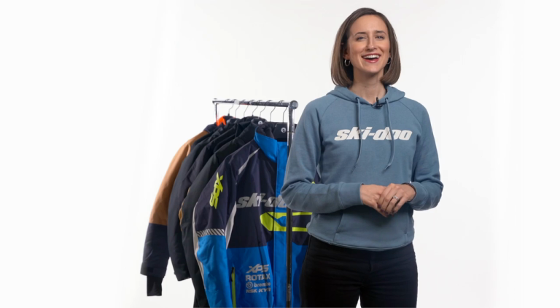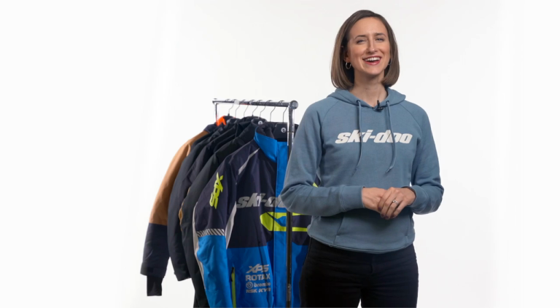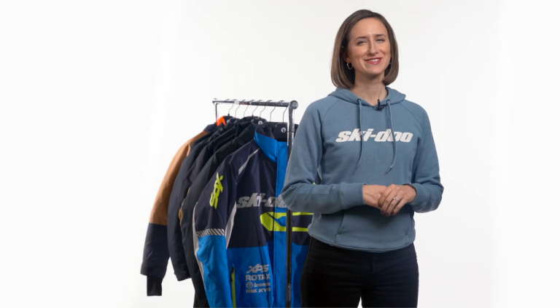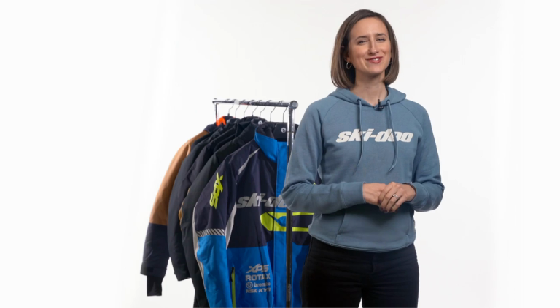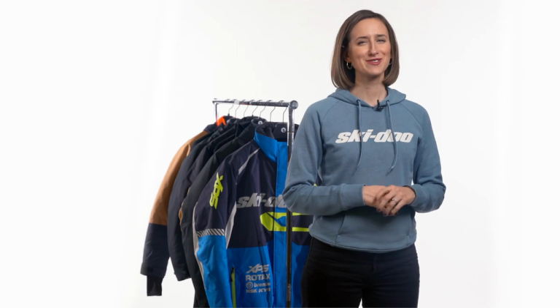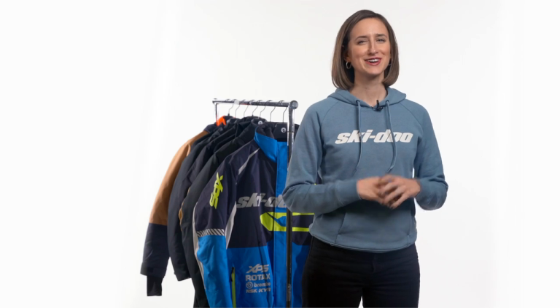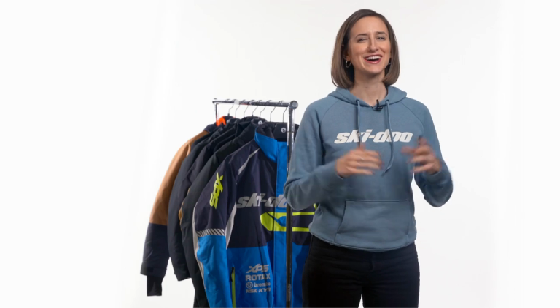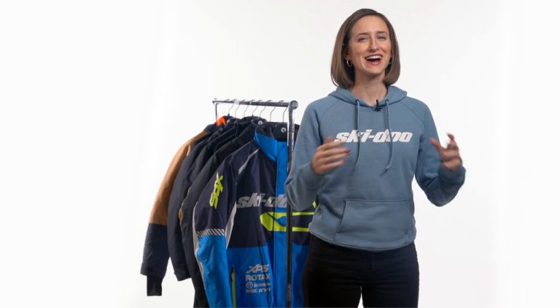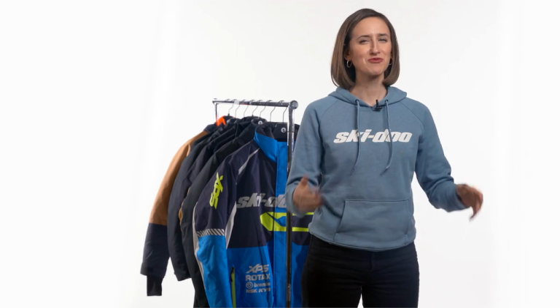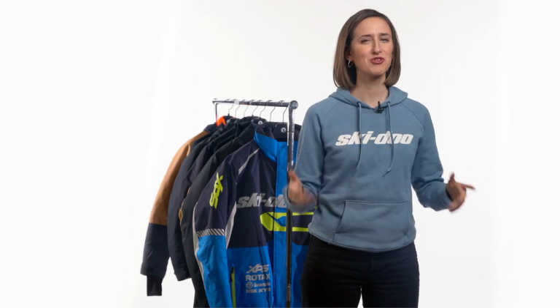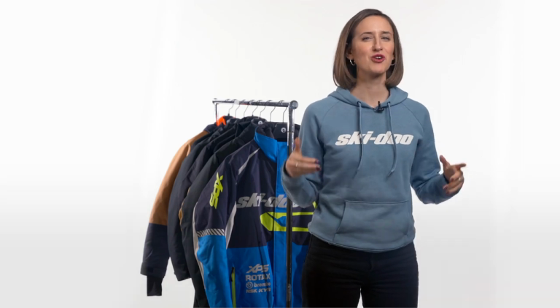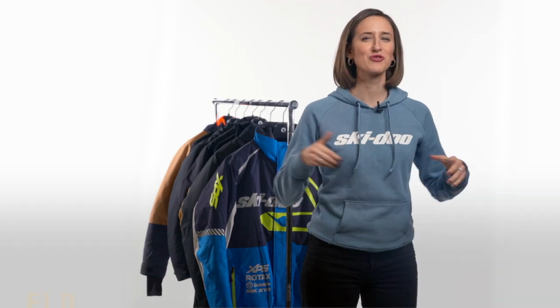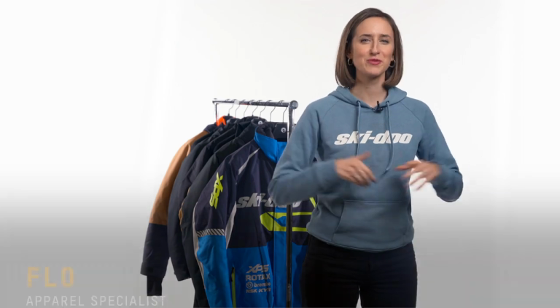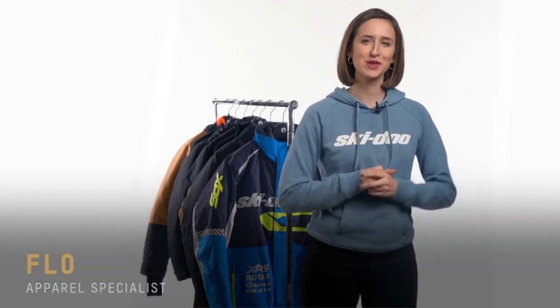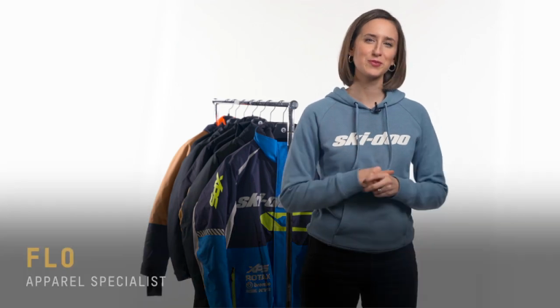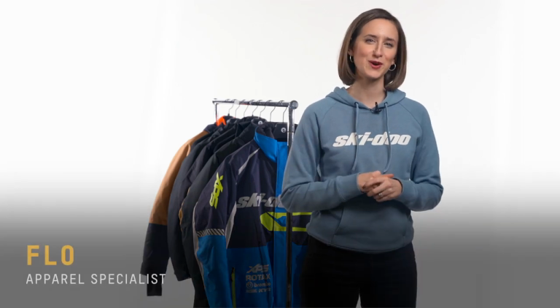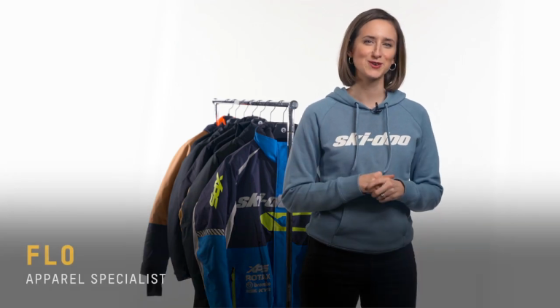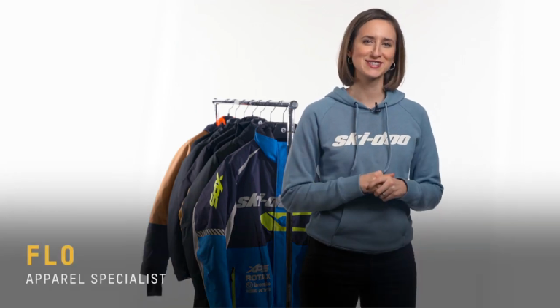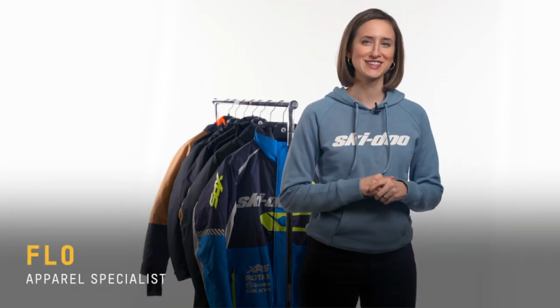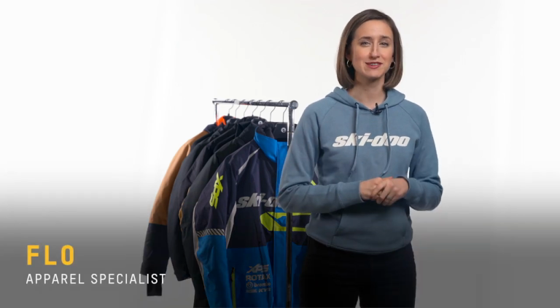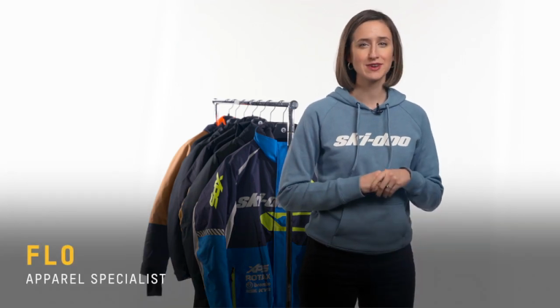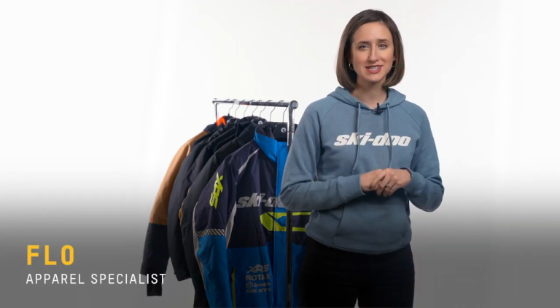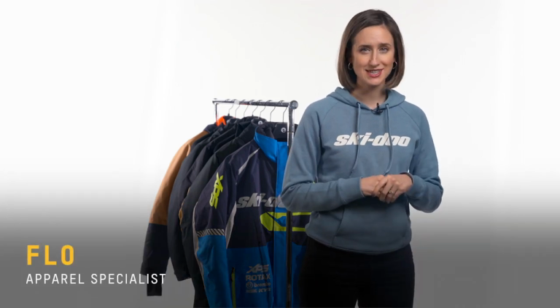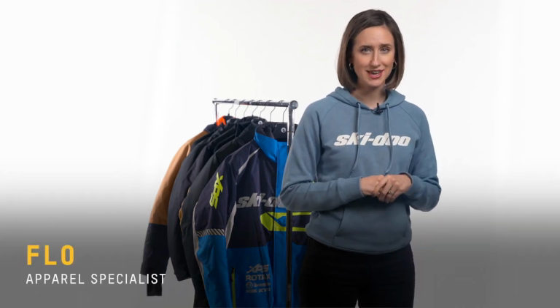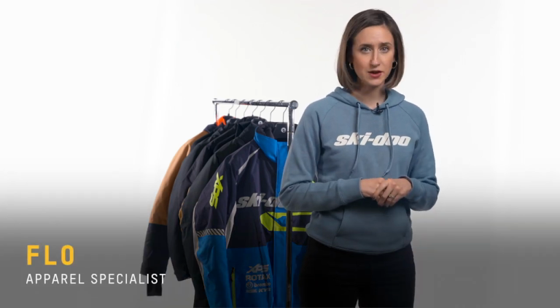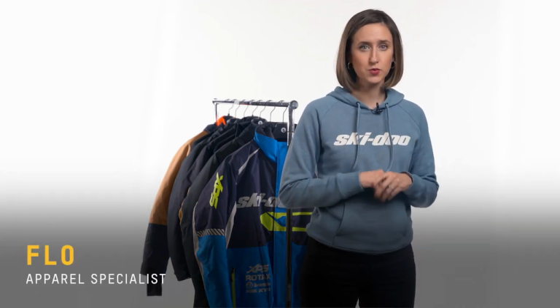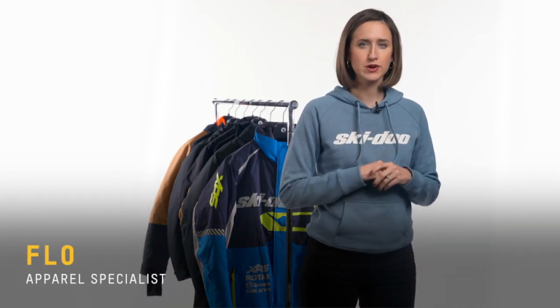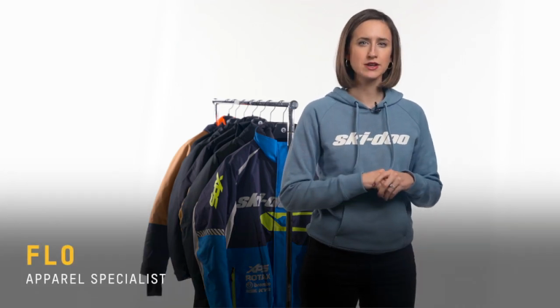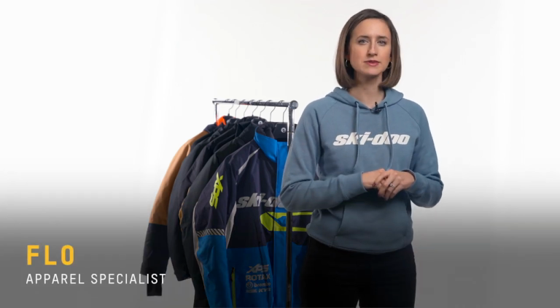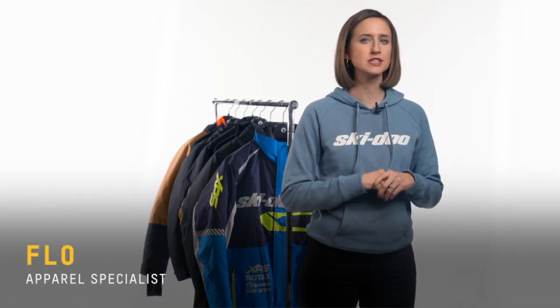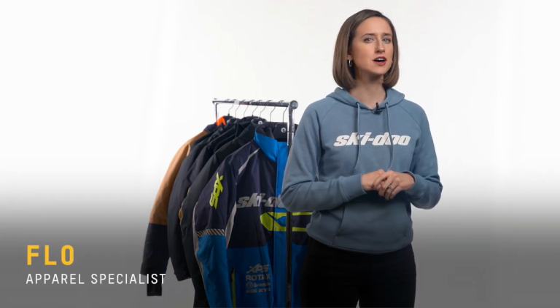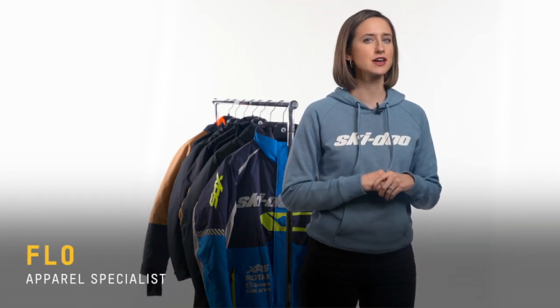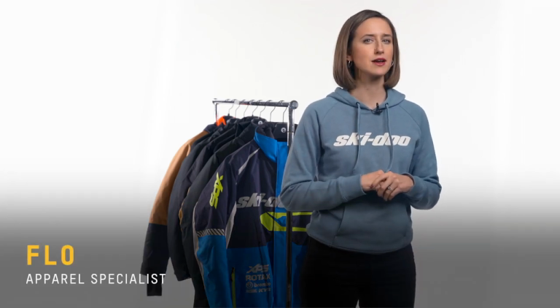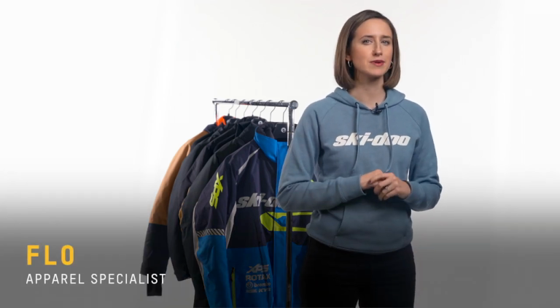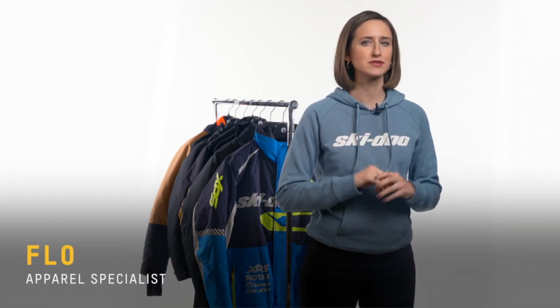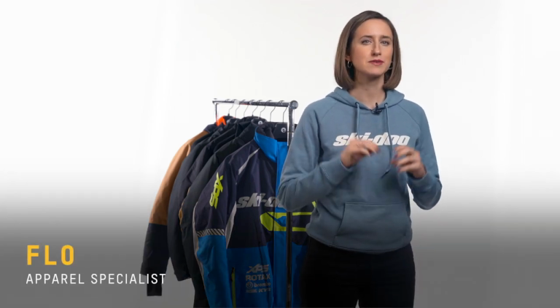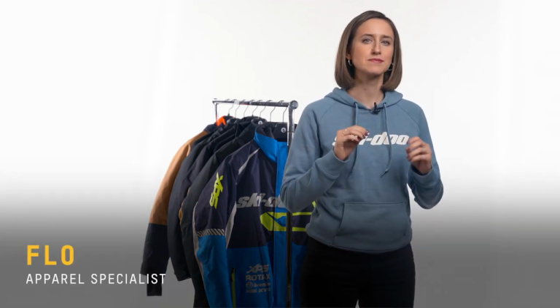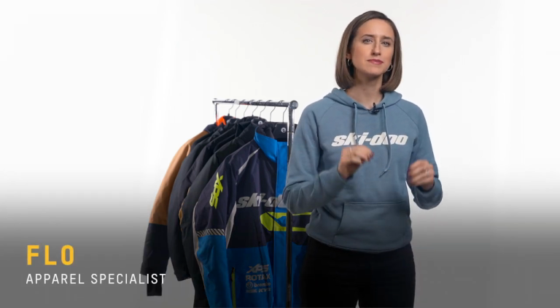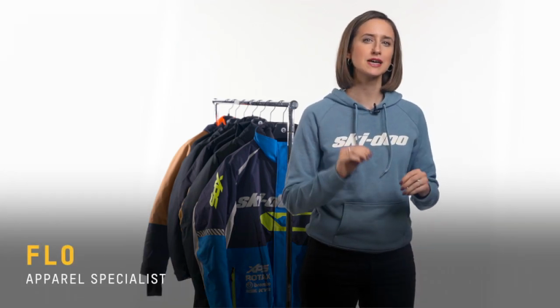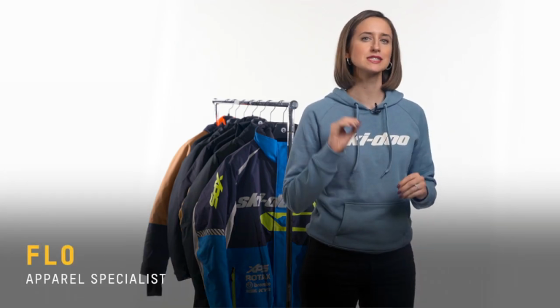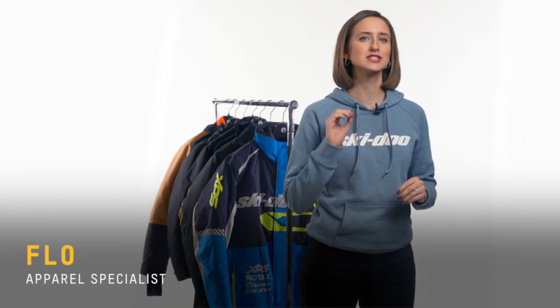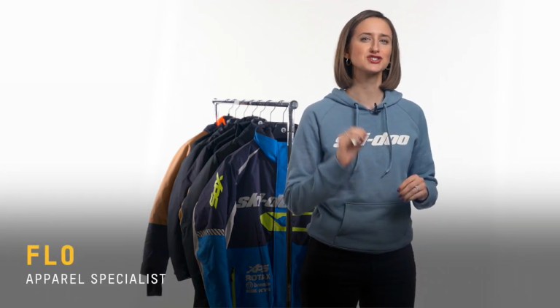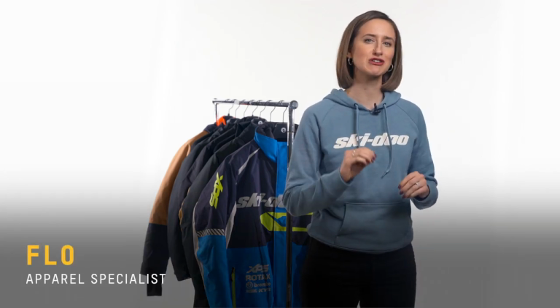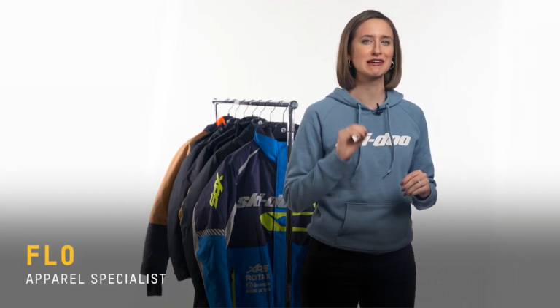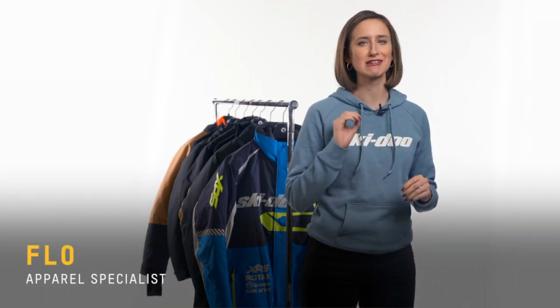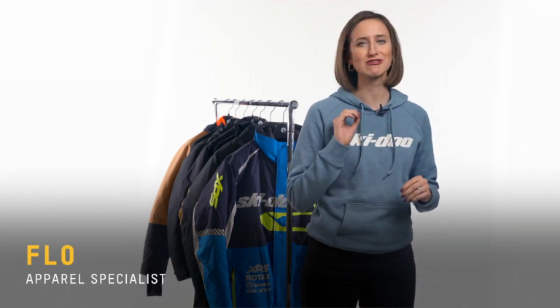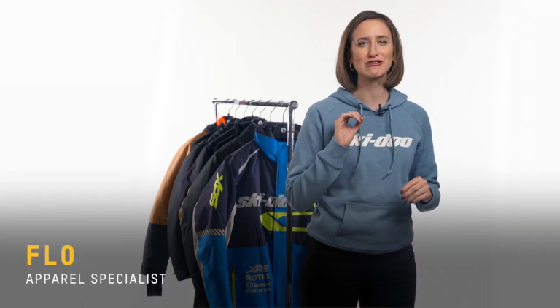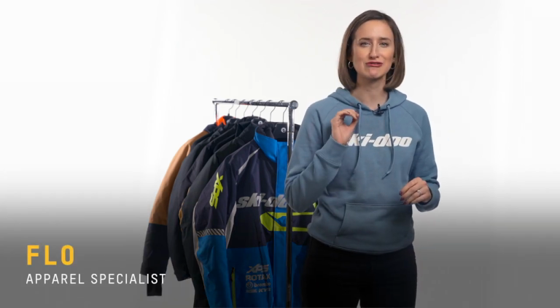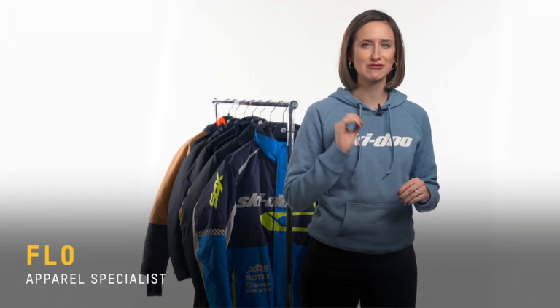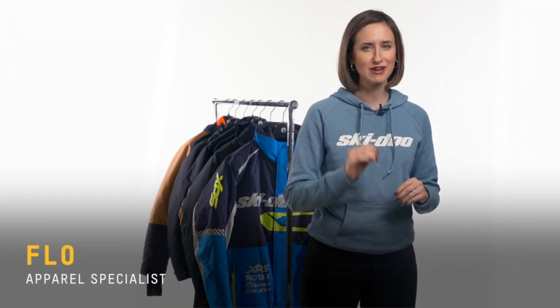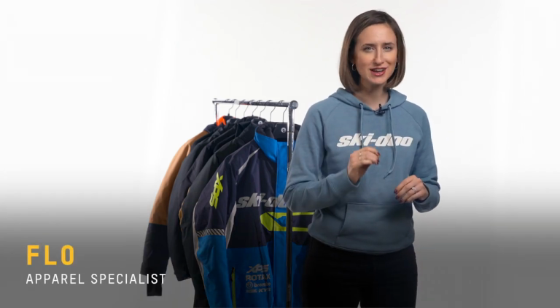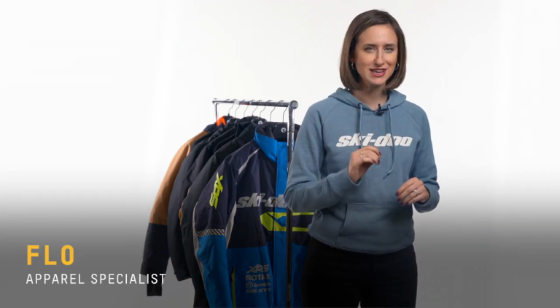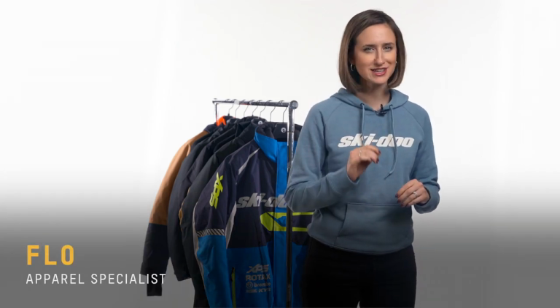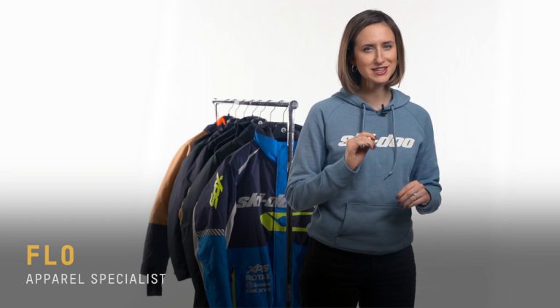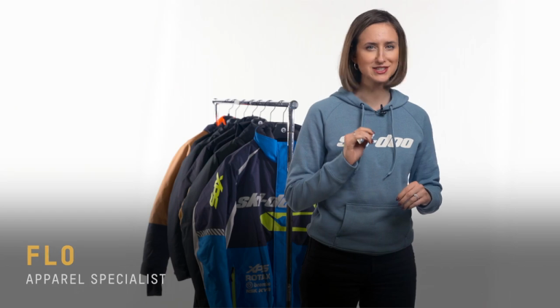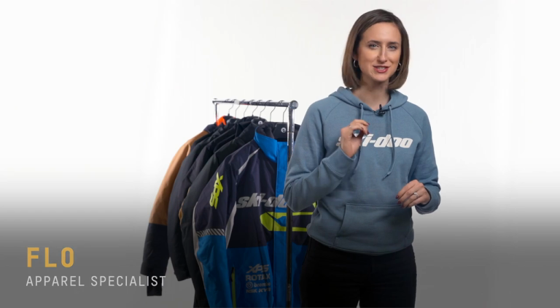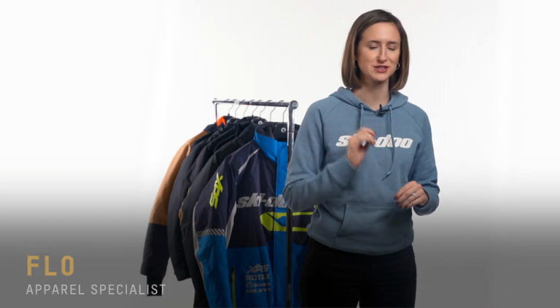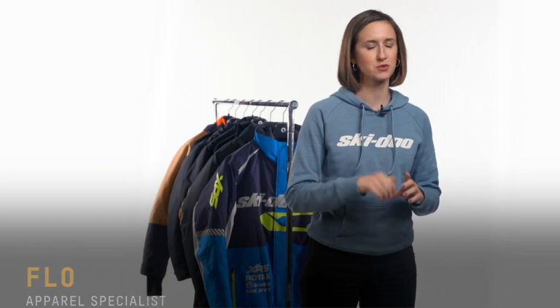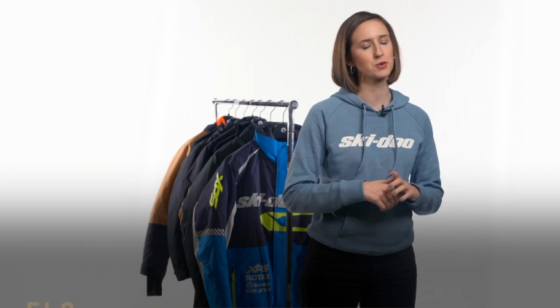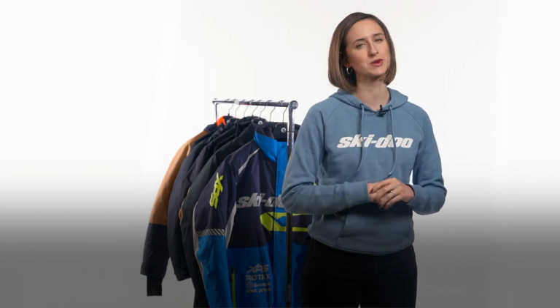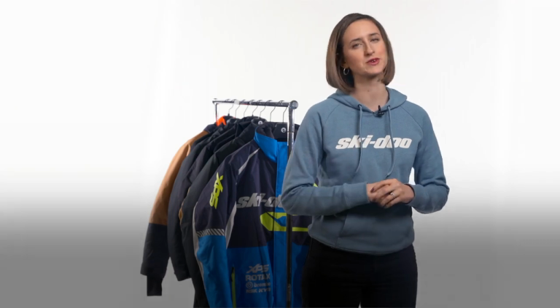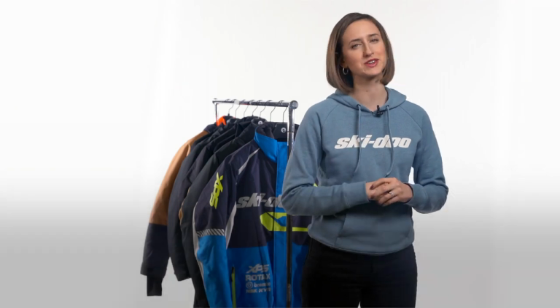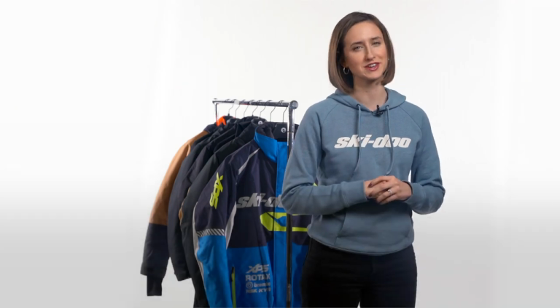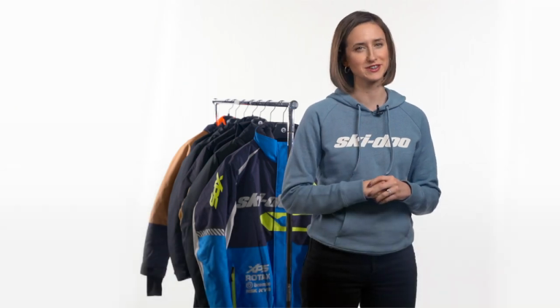Hey everyone, I'm Flo from The Apparel Team and today we're going to be talking about the best trail riding snowmobile gear.